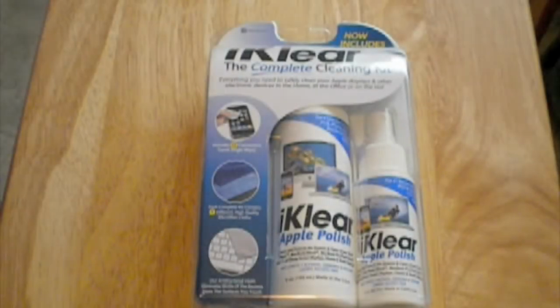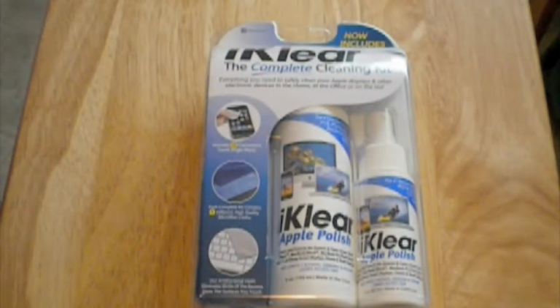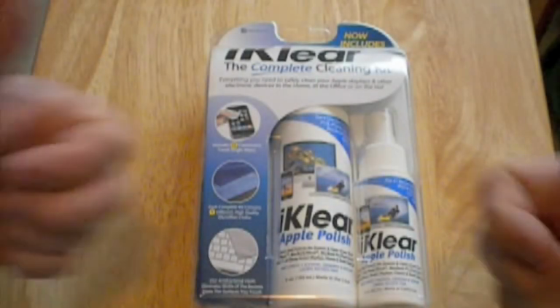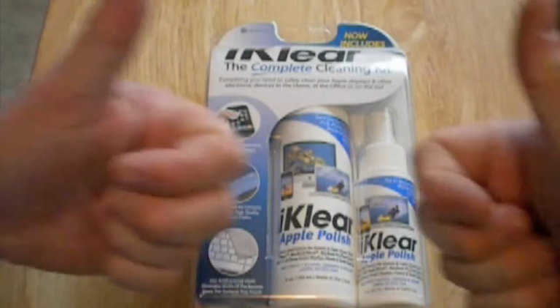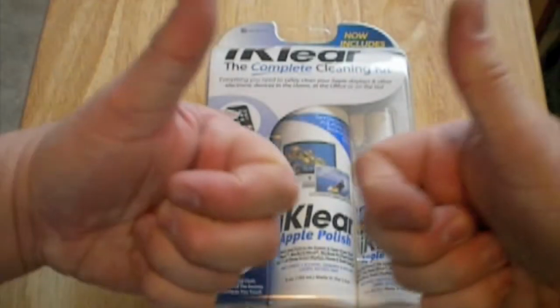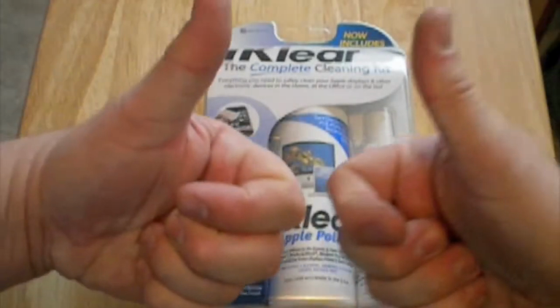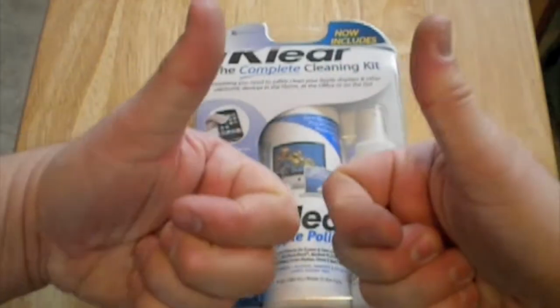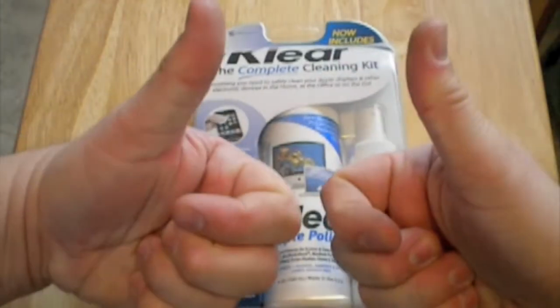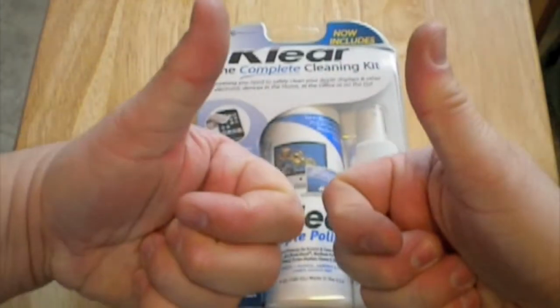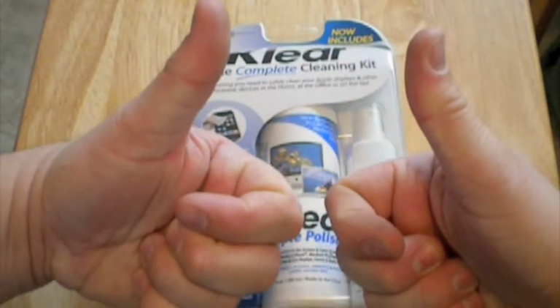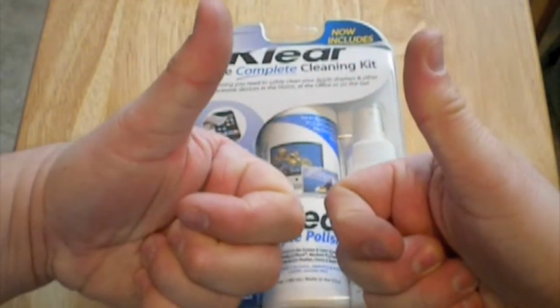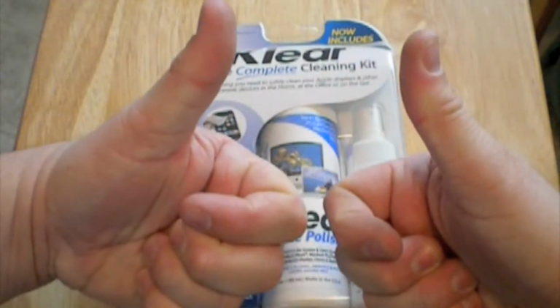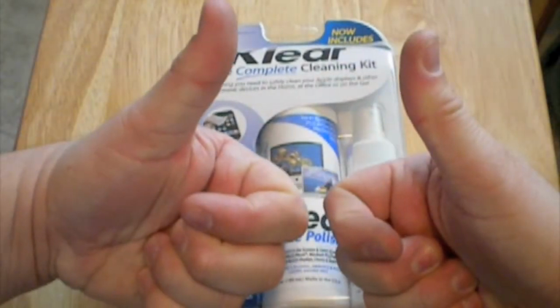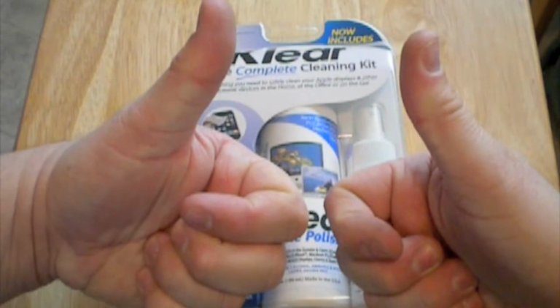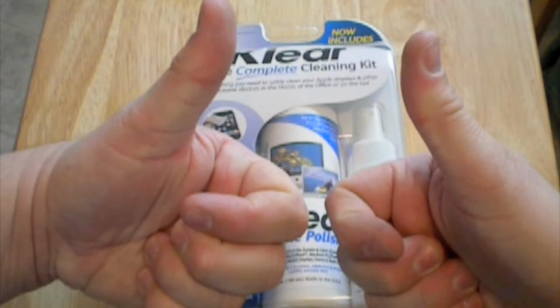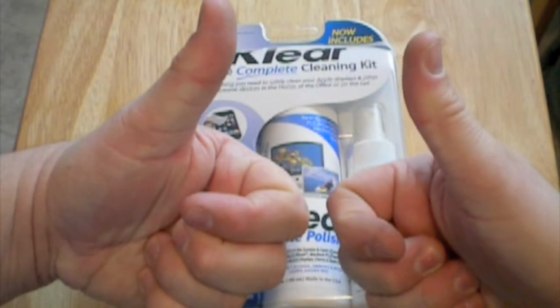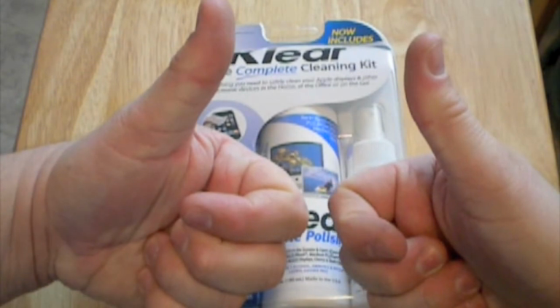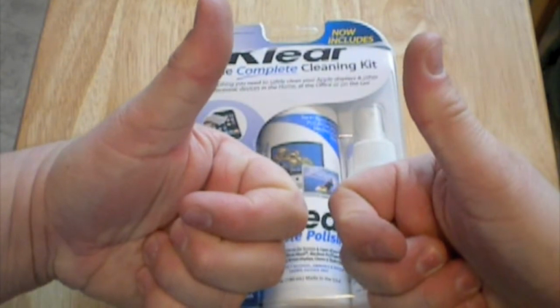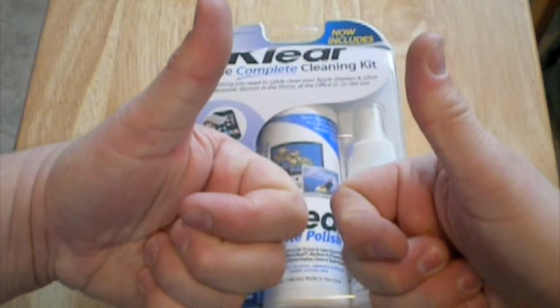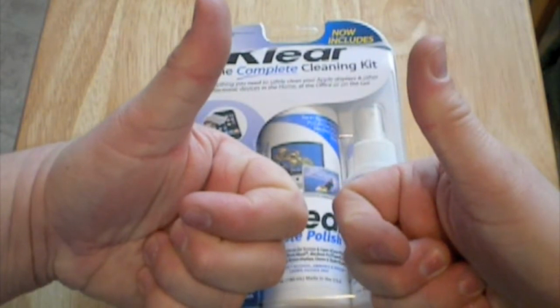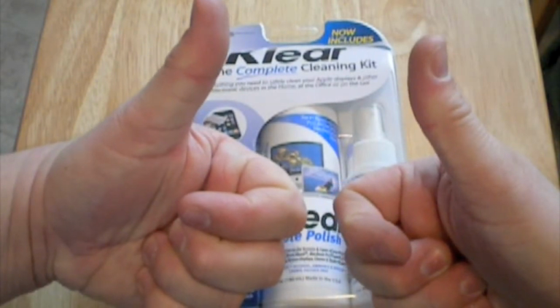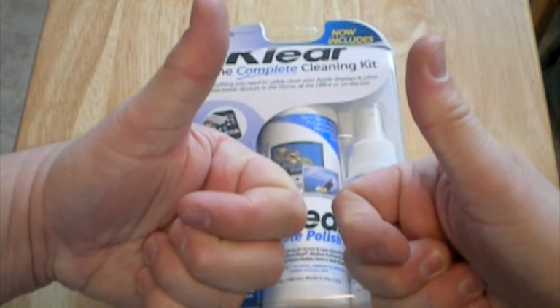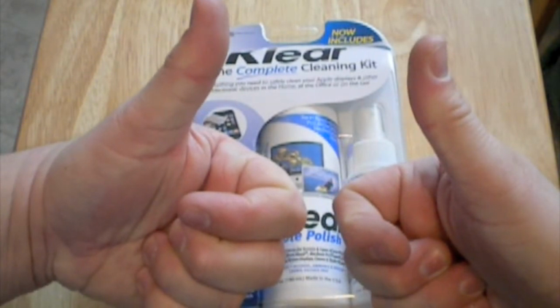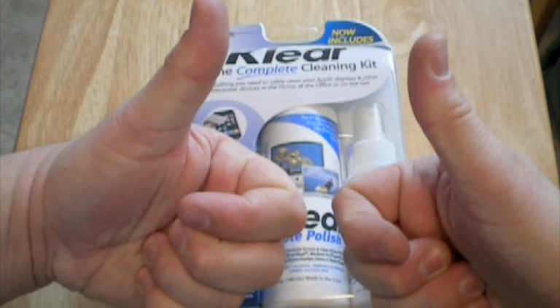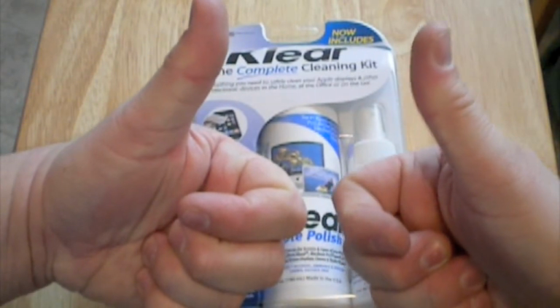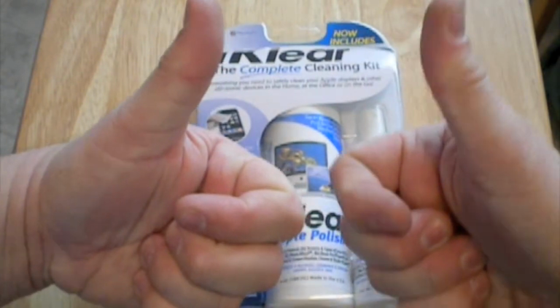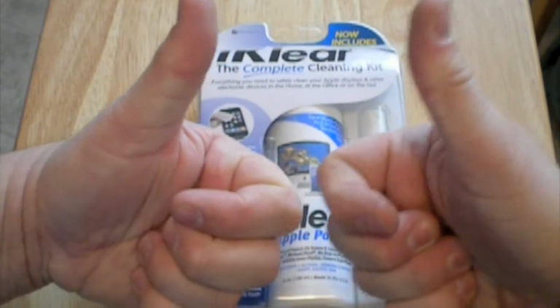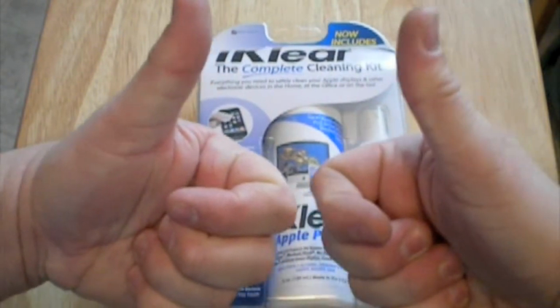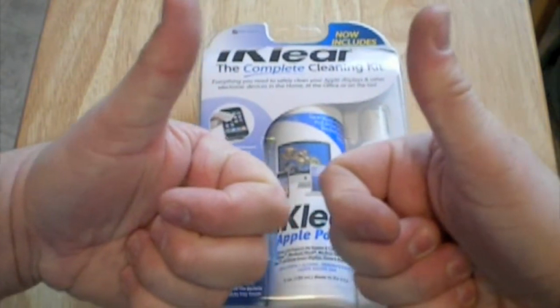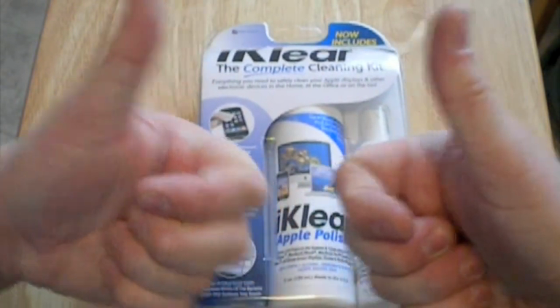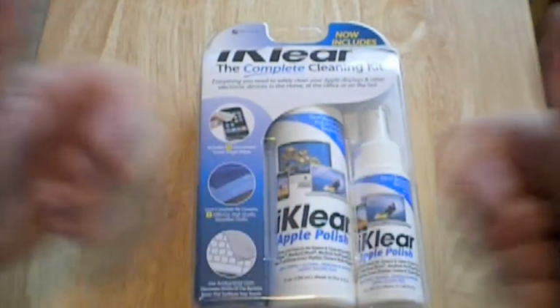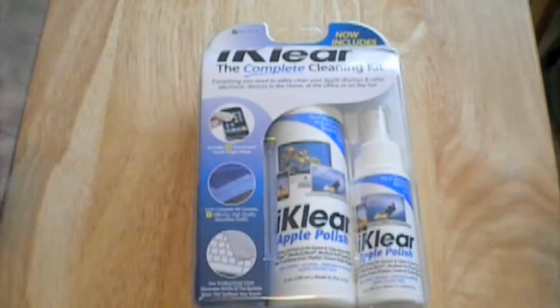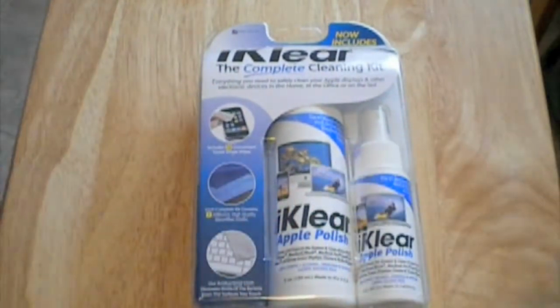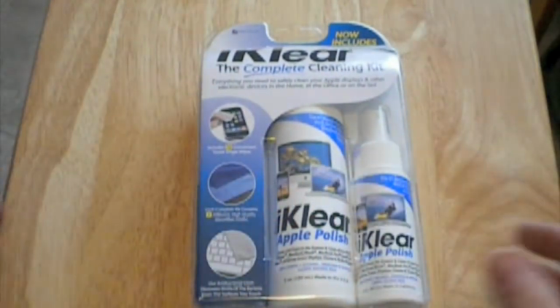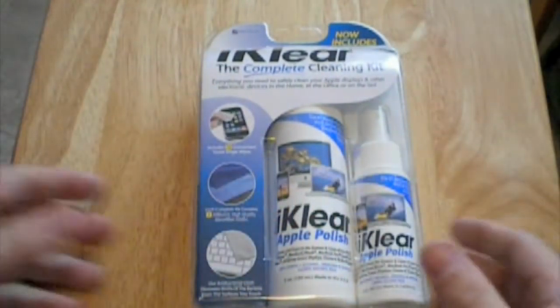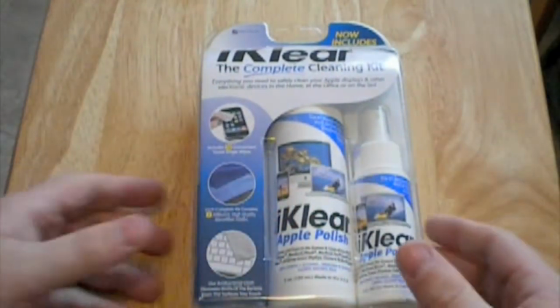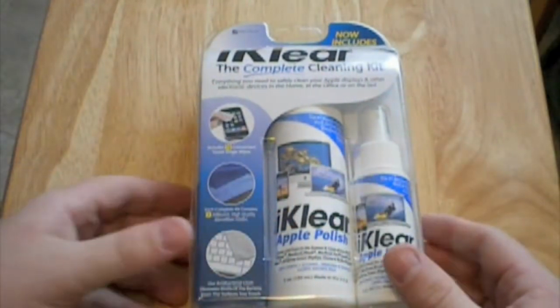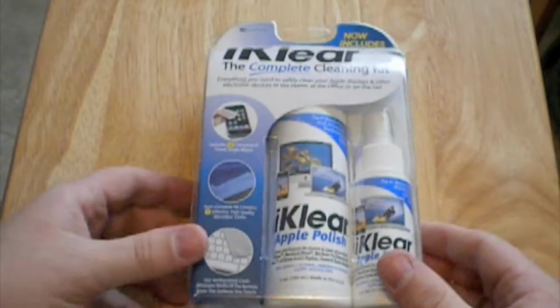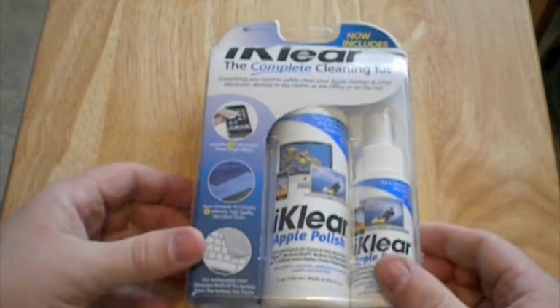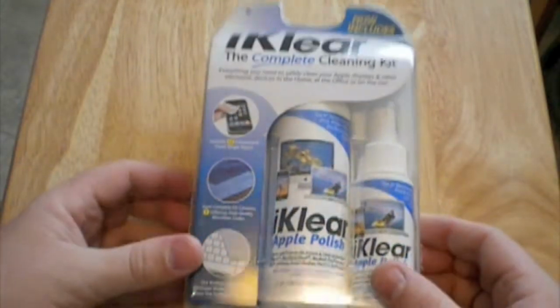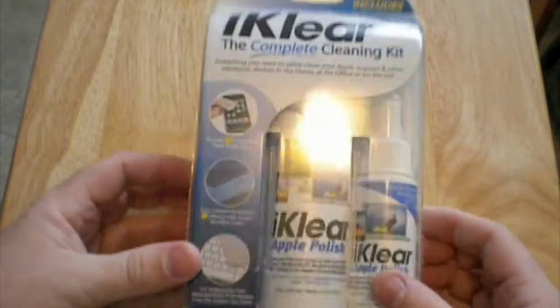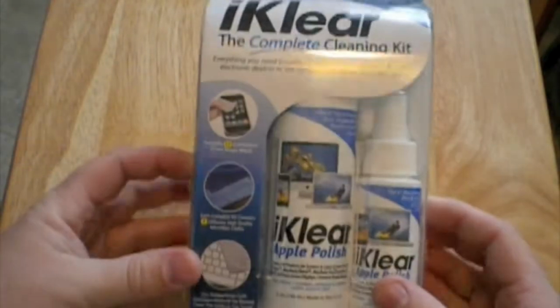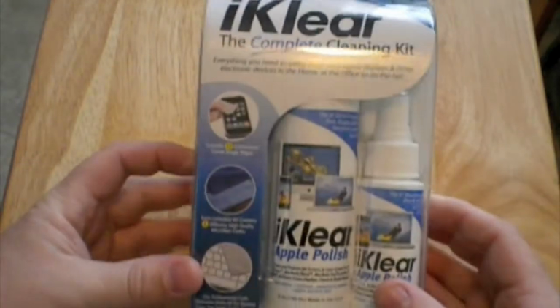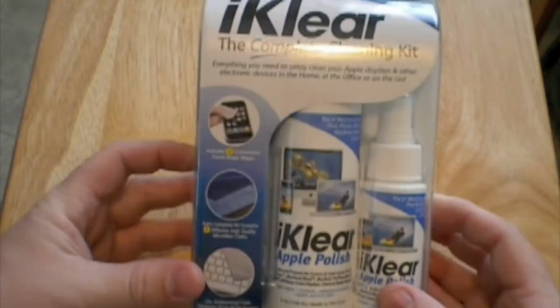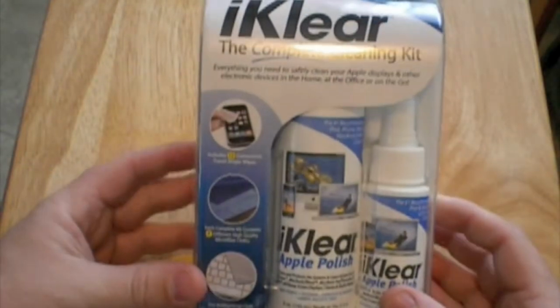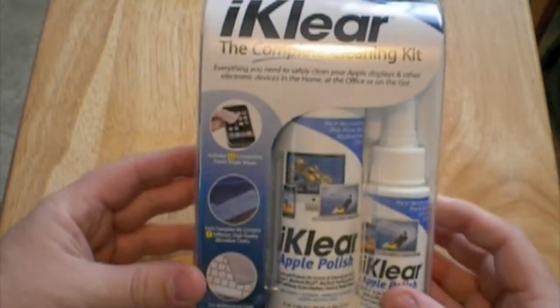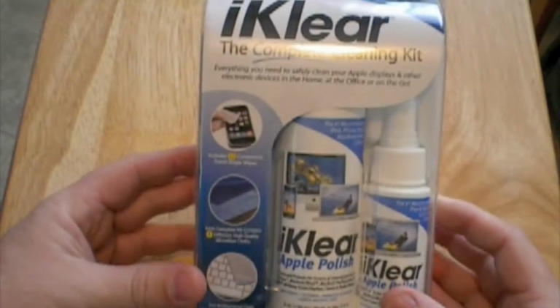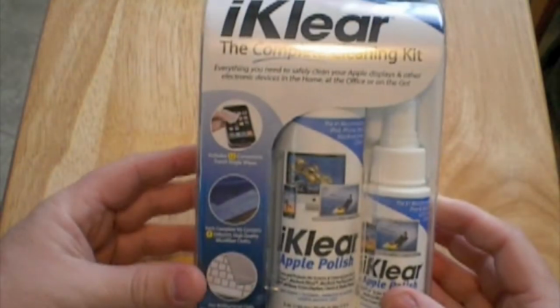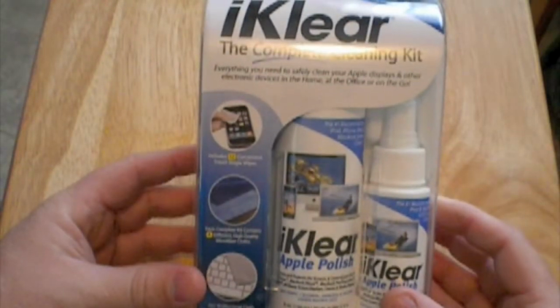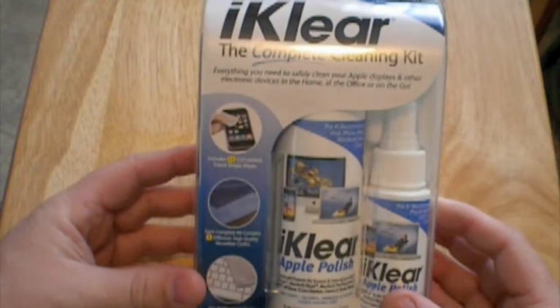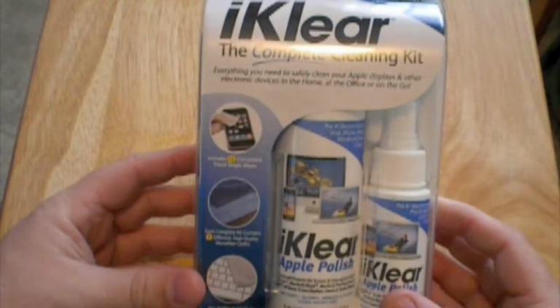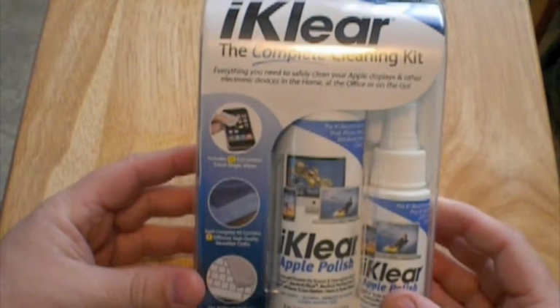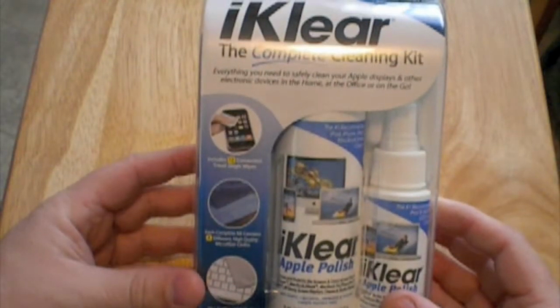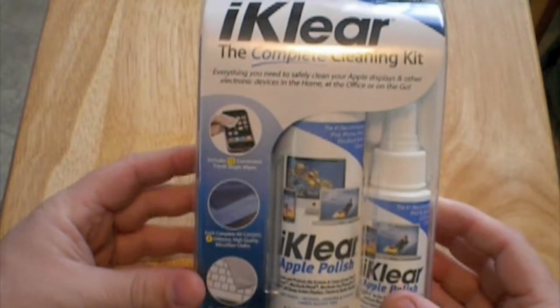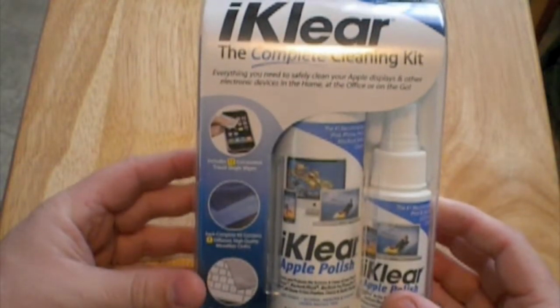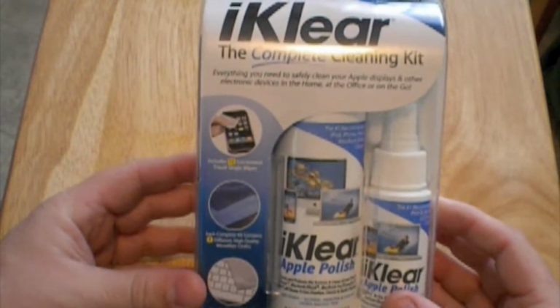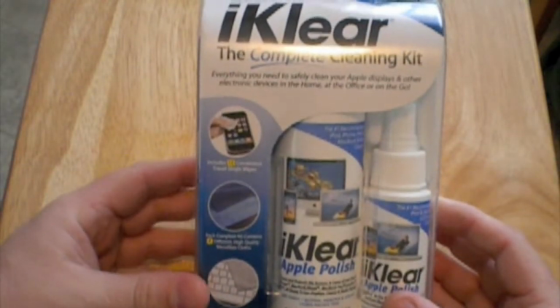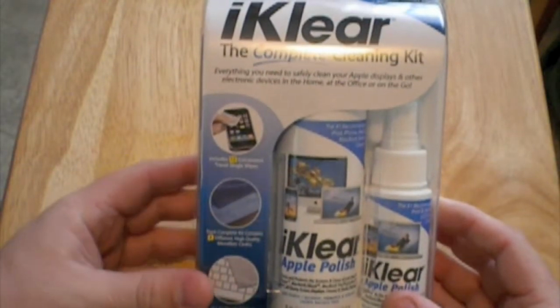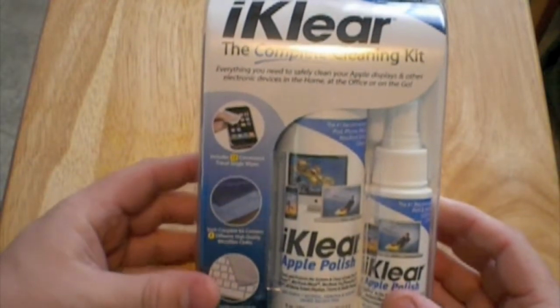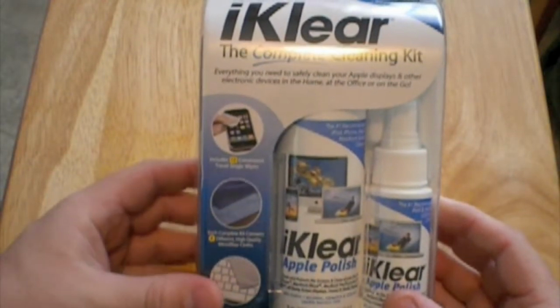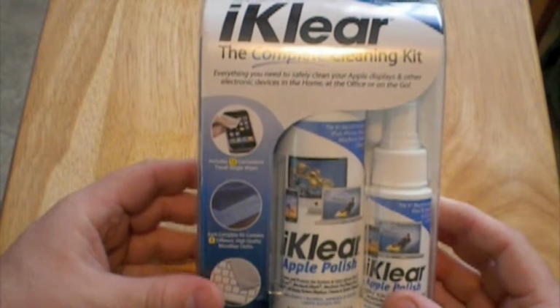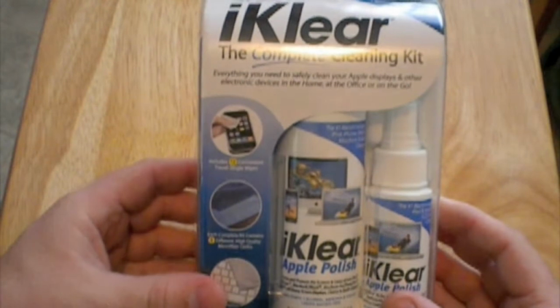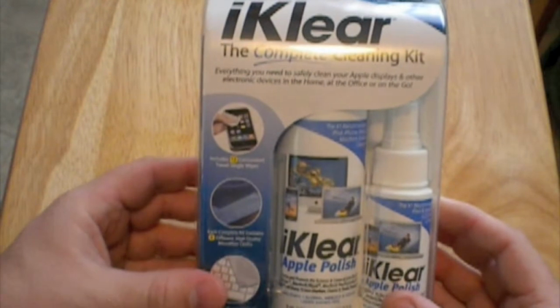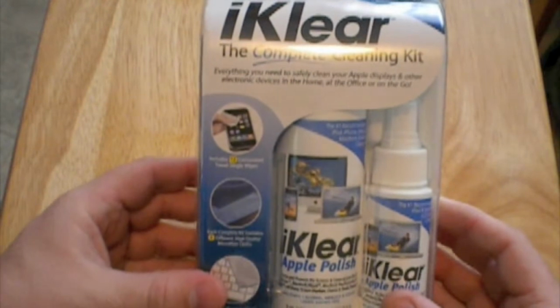Hey, what's up YouTube, Mr. Double D 50. Today I'm reviewing the iClear Complete Cleaning Kit.